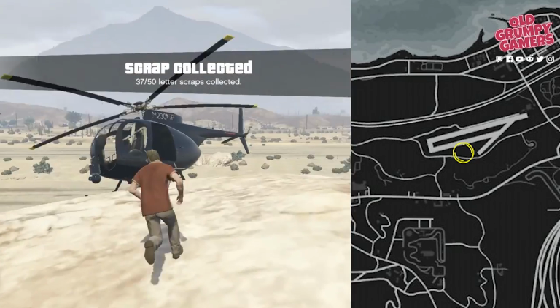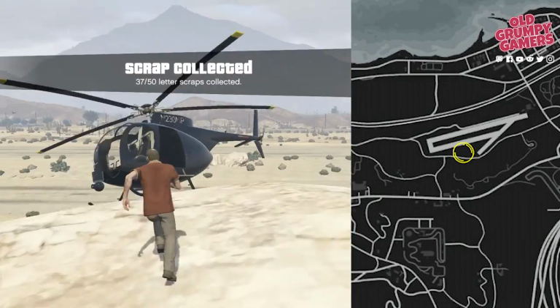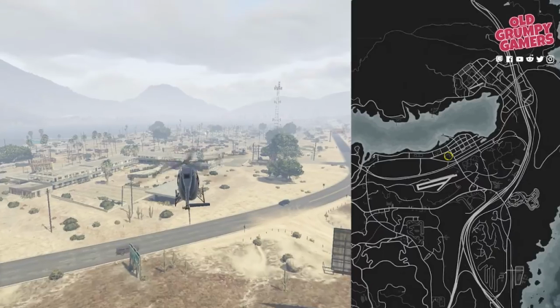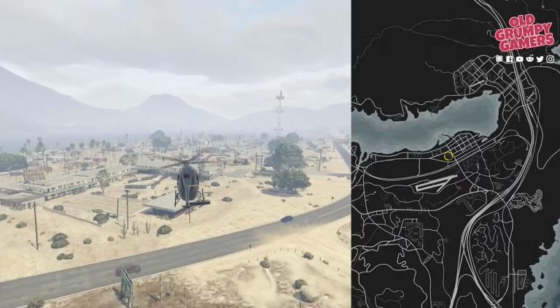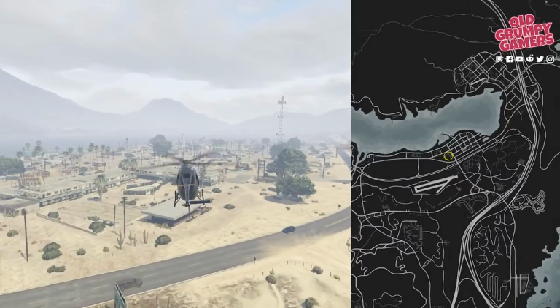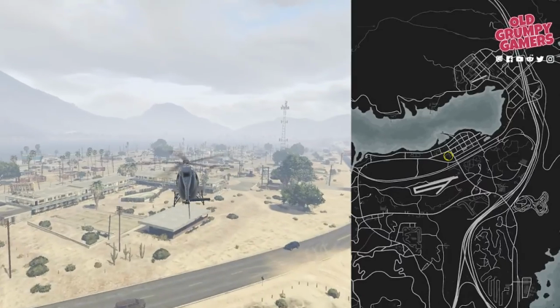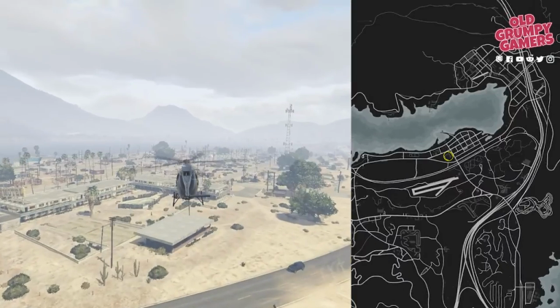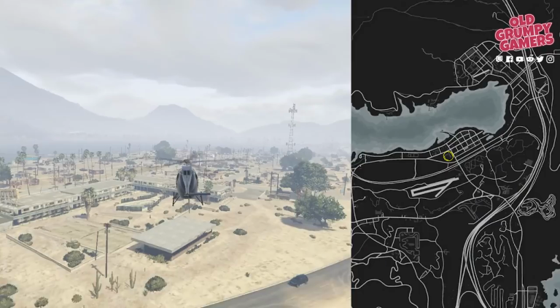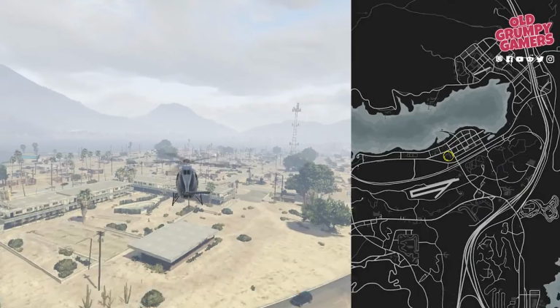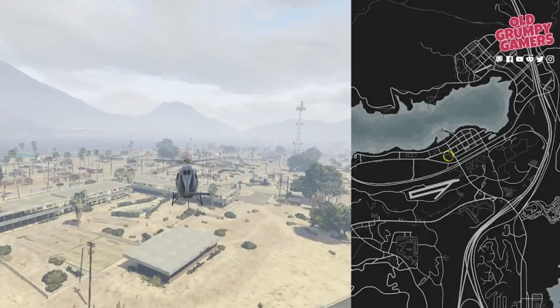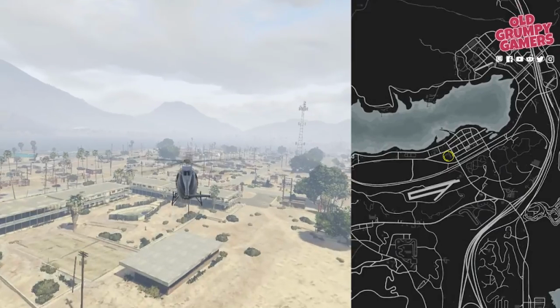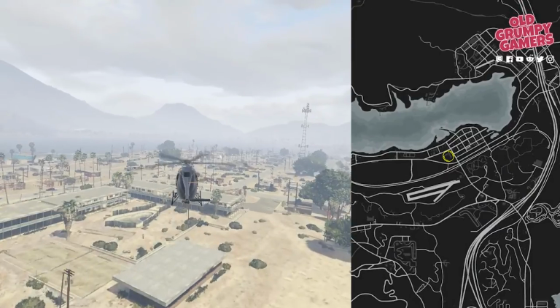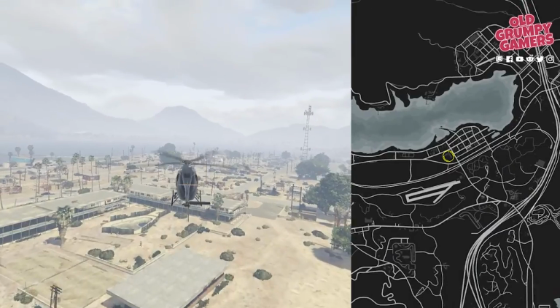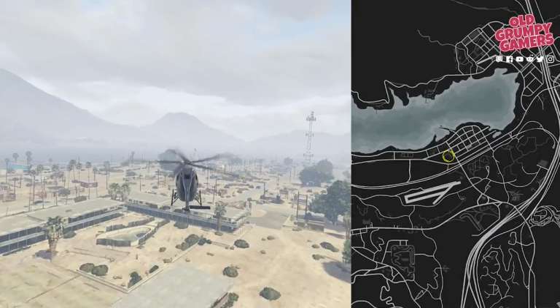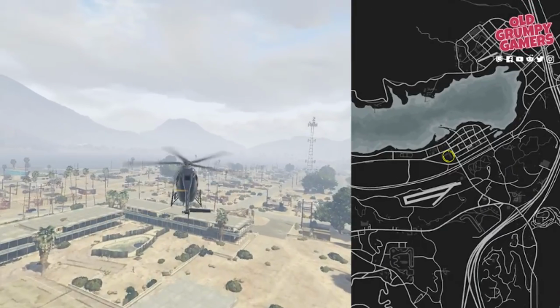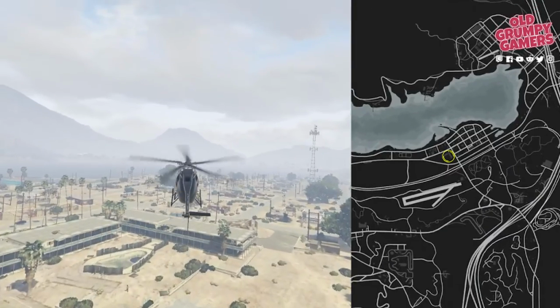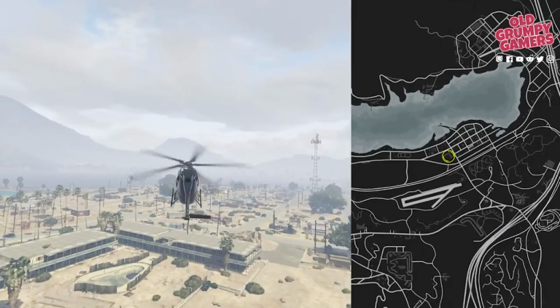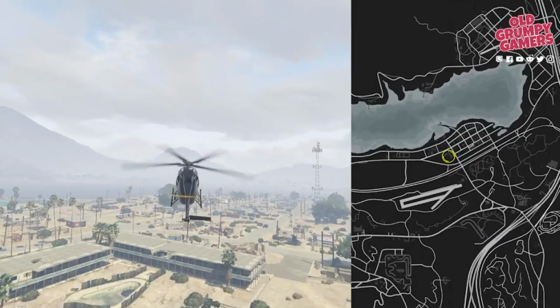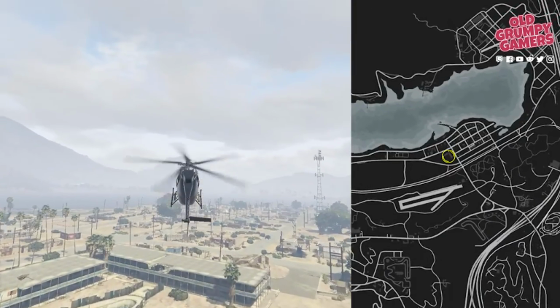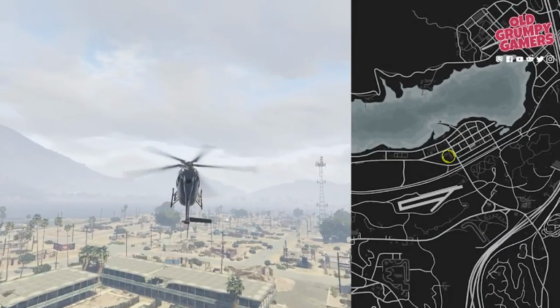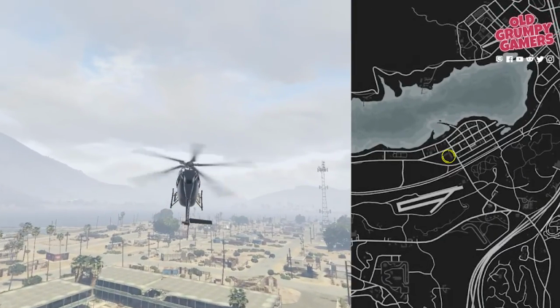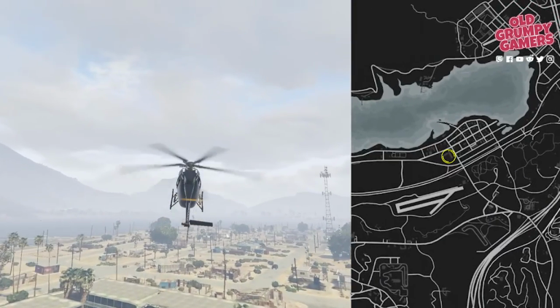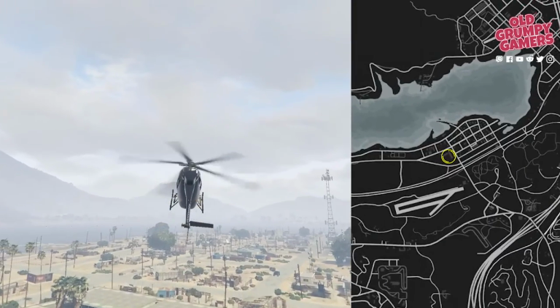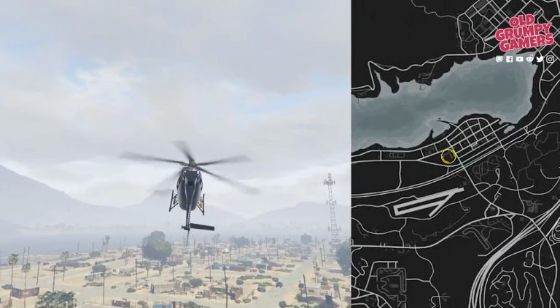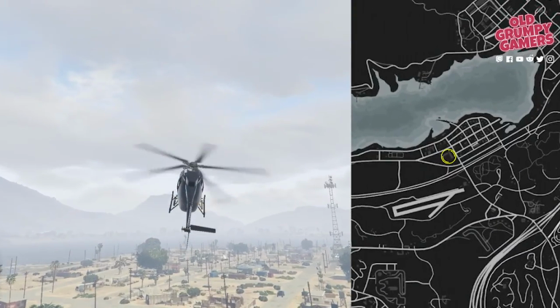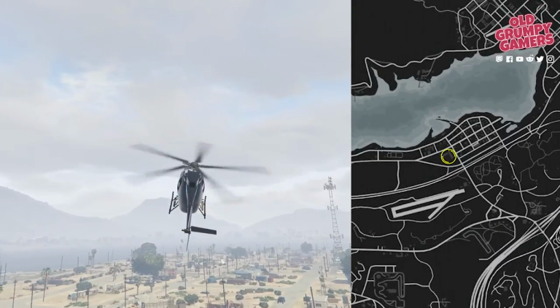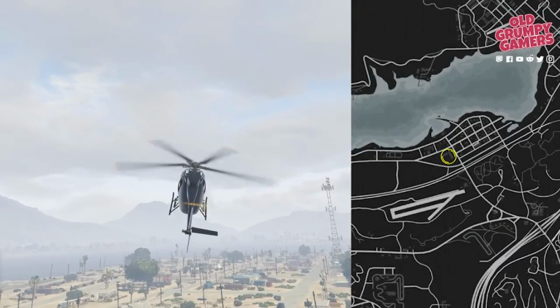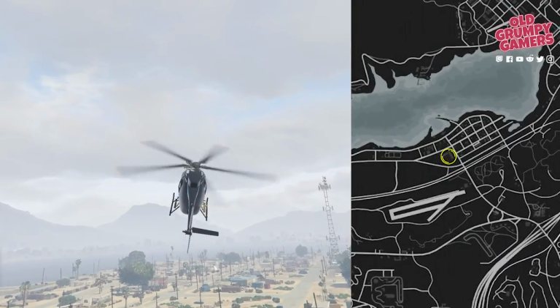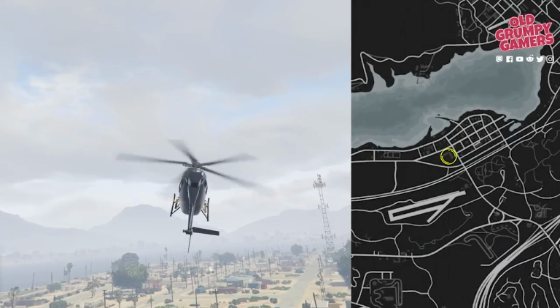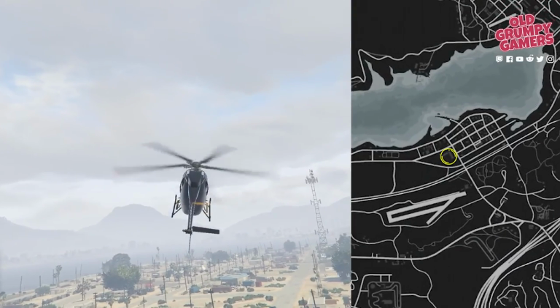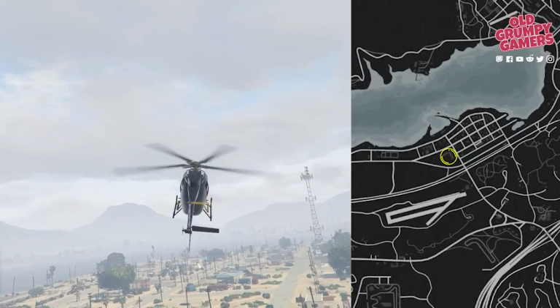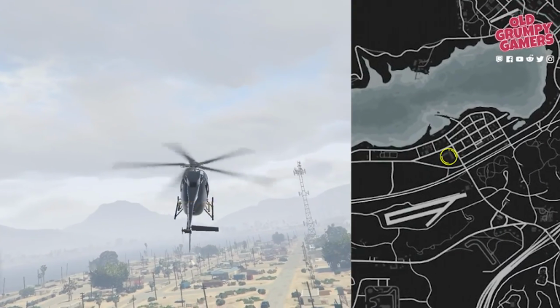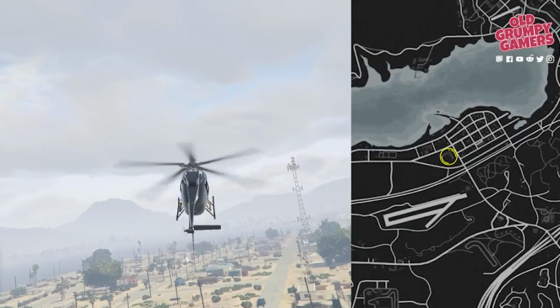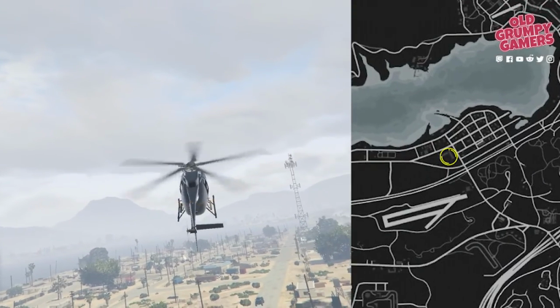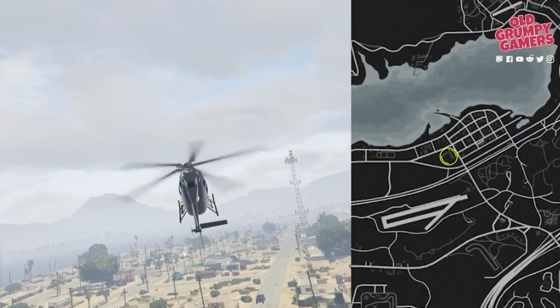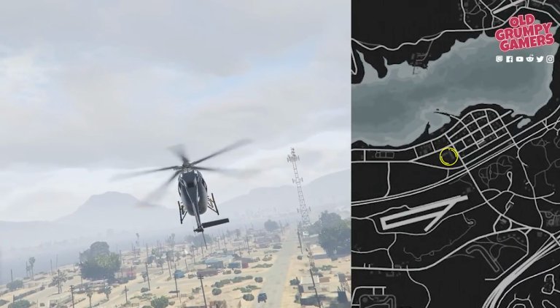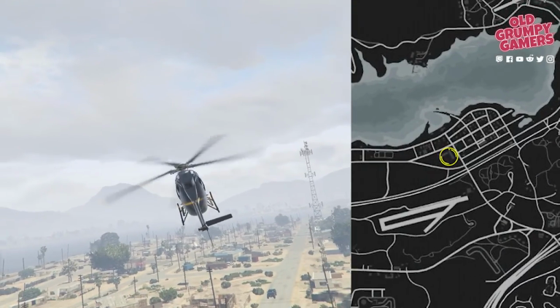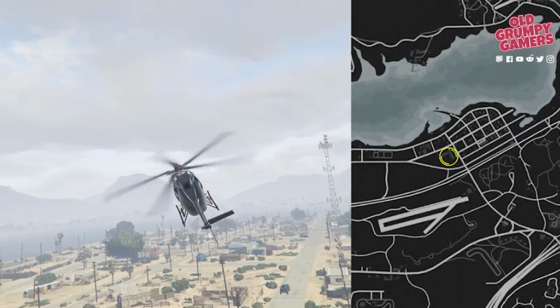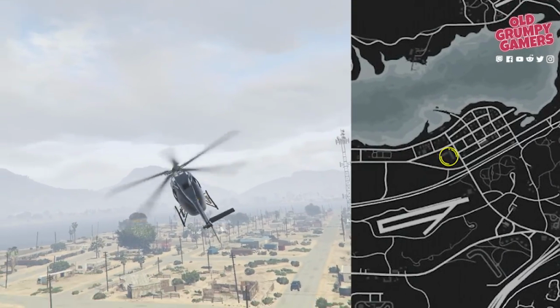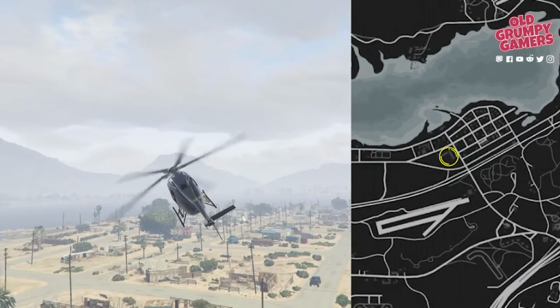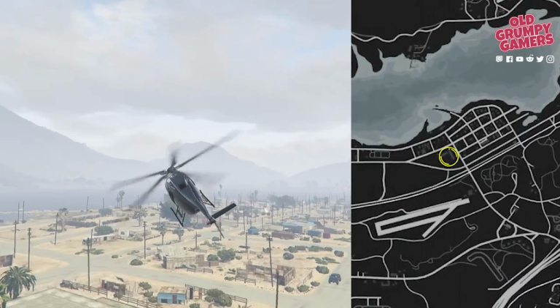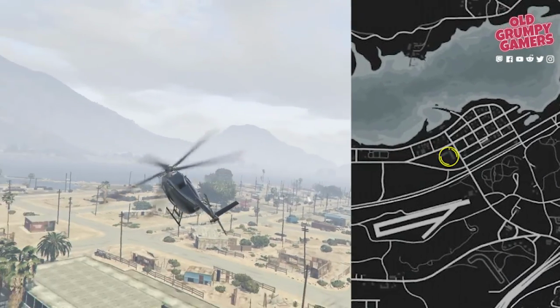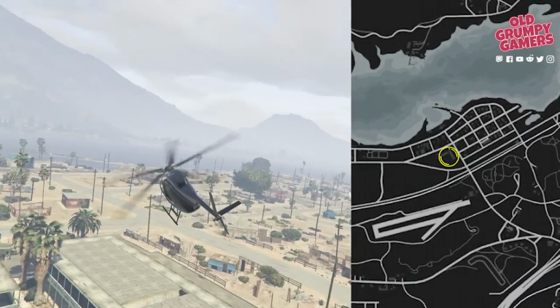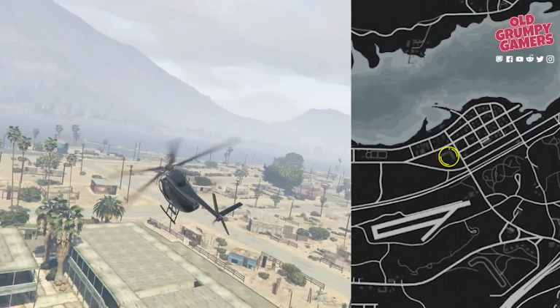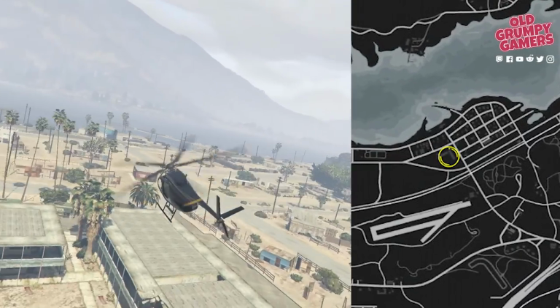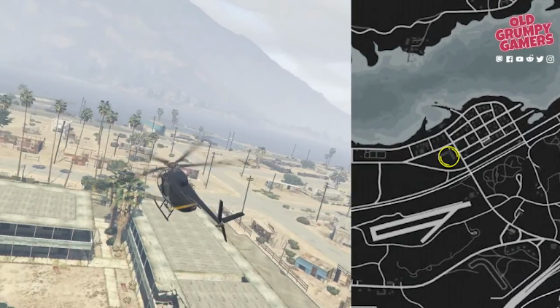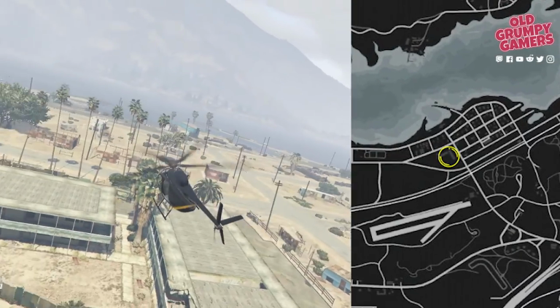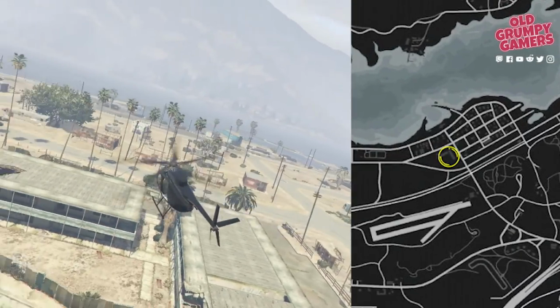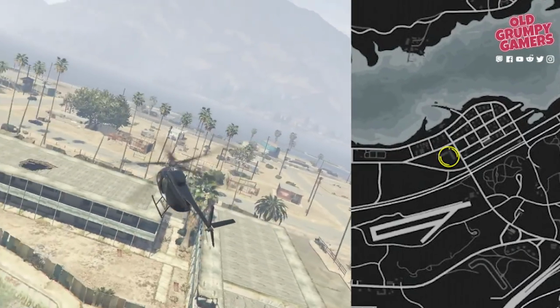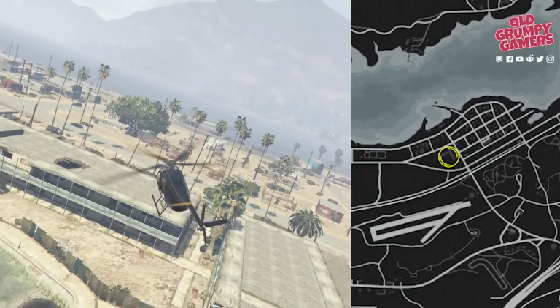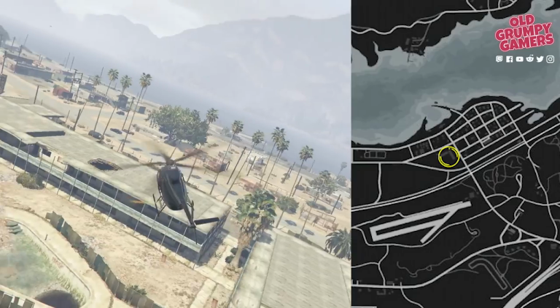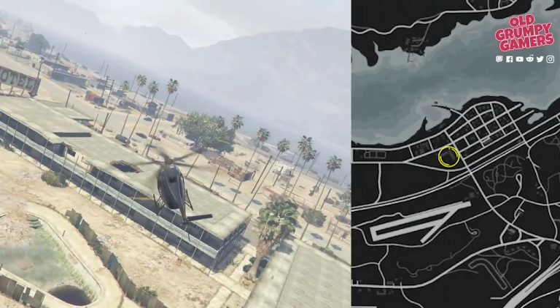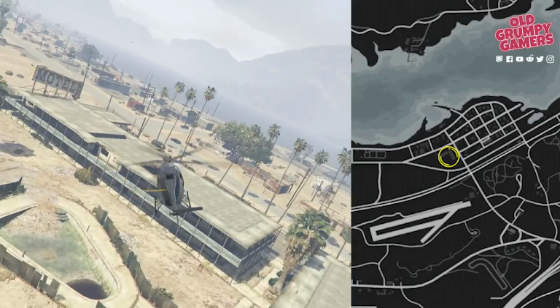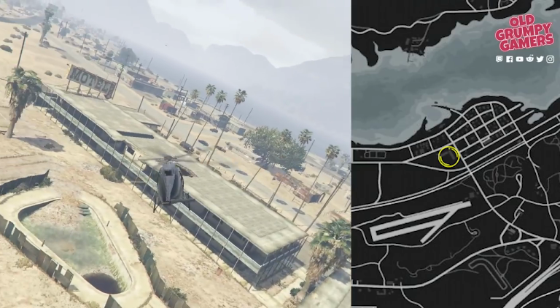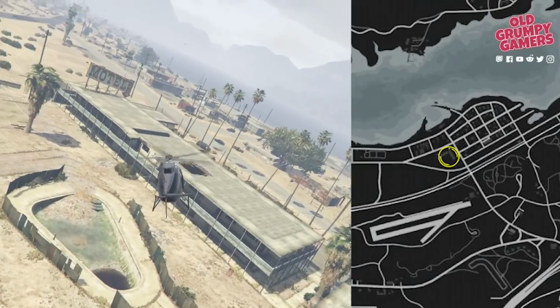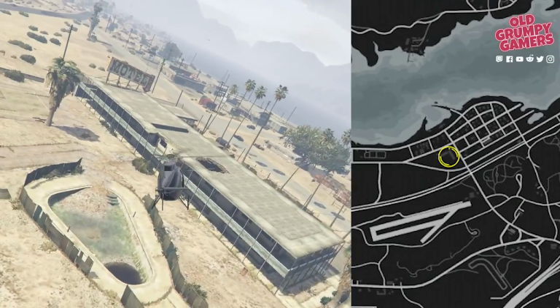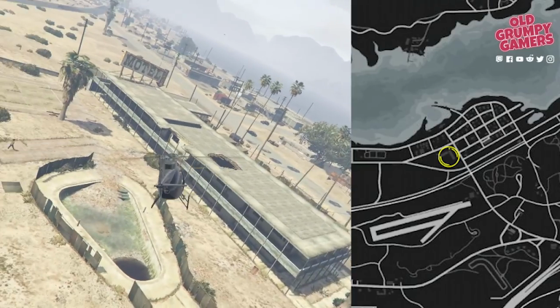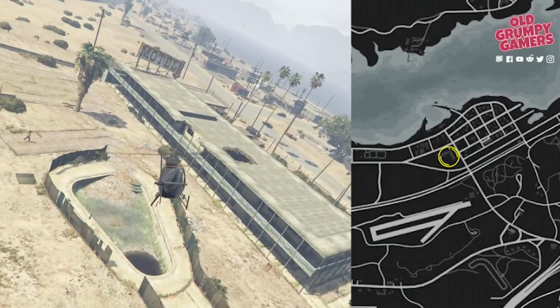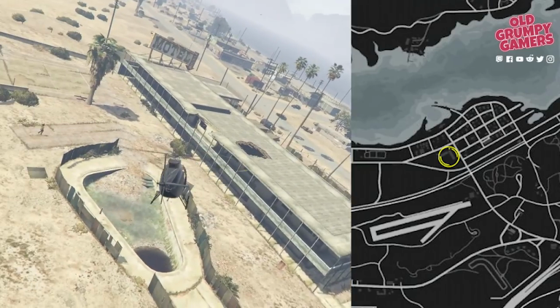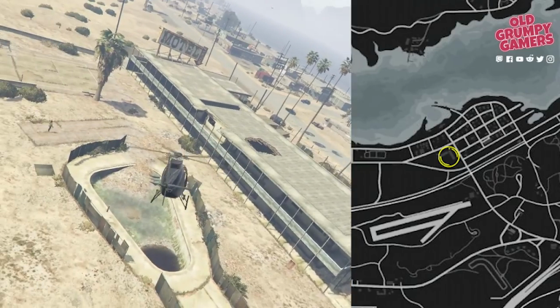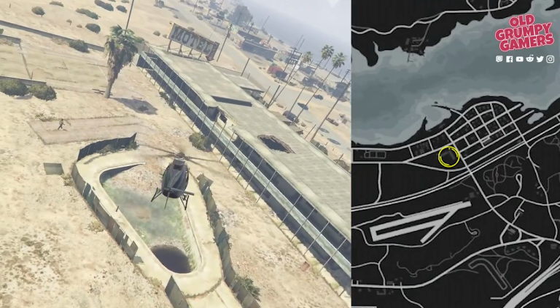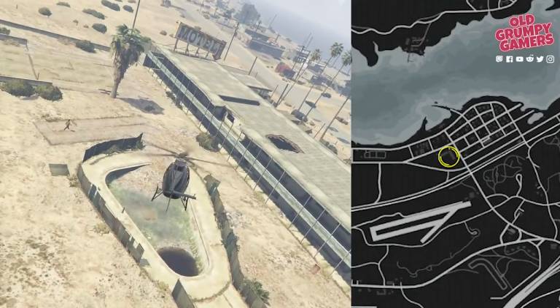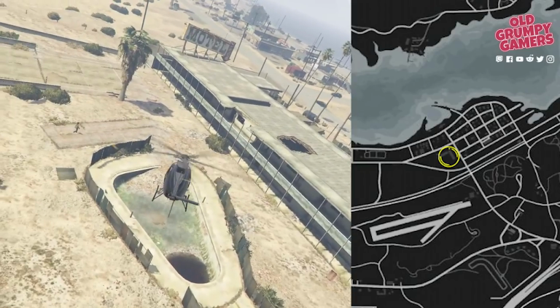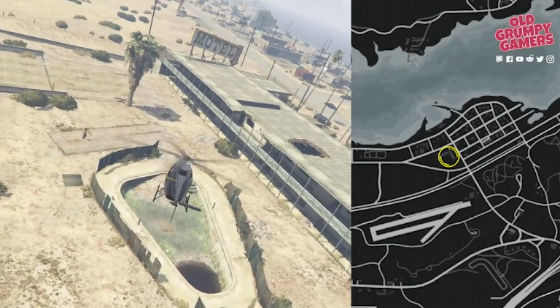Heading to the abandoned hotel in Palito where we went satellite dish hunting with Cletus — we'll find the next one in the old swimming pool.